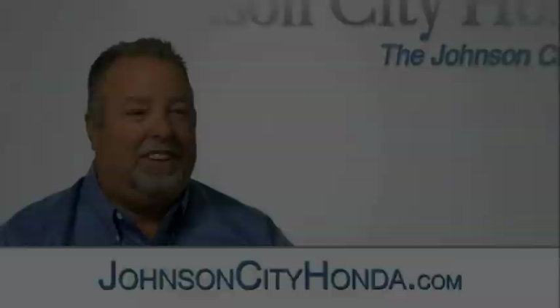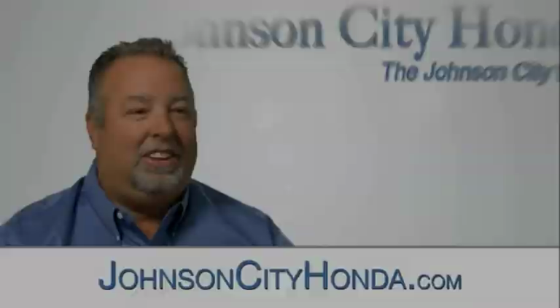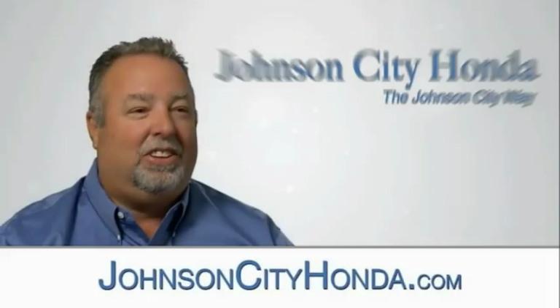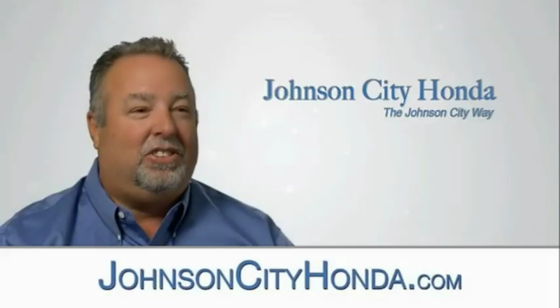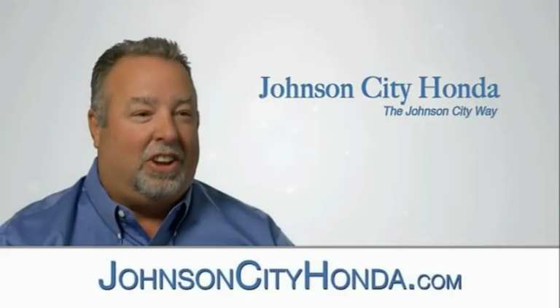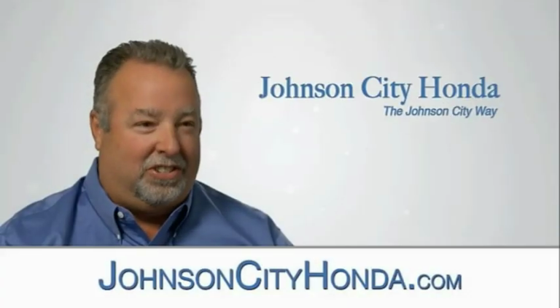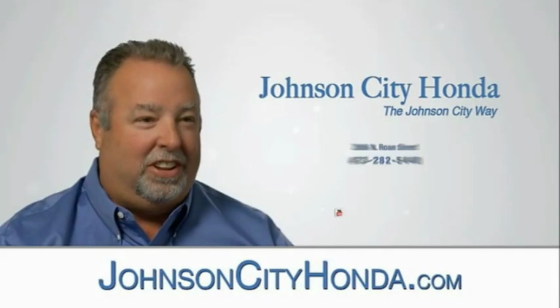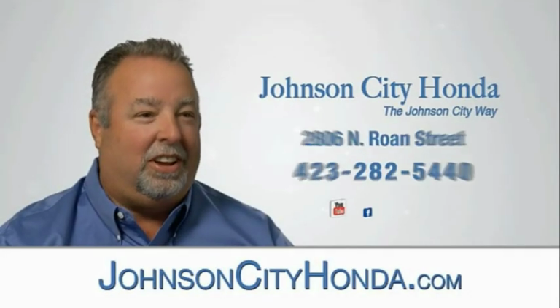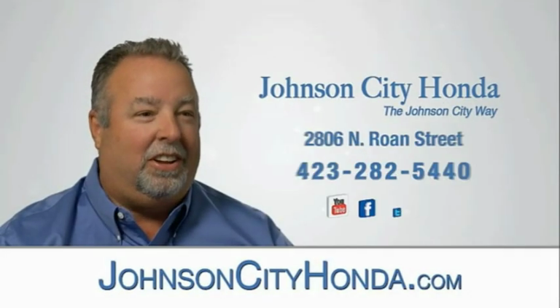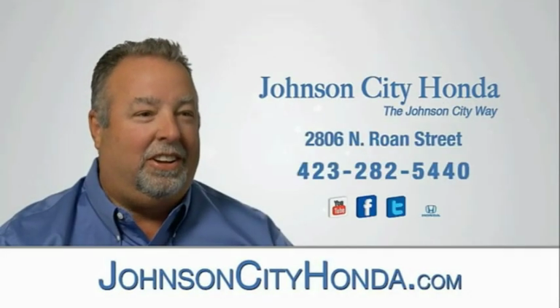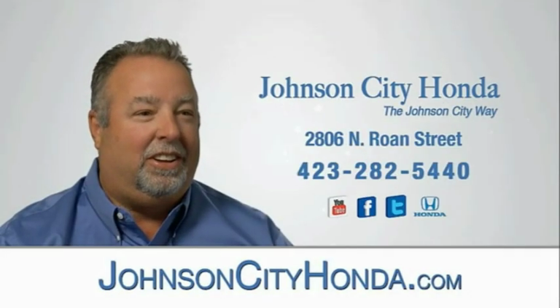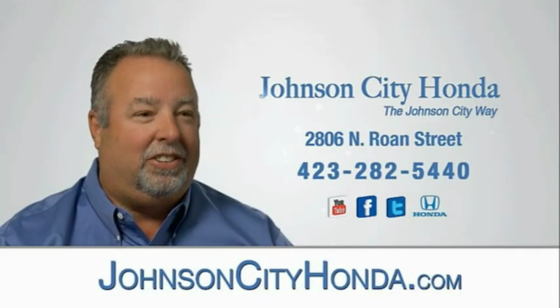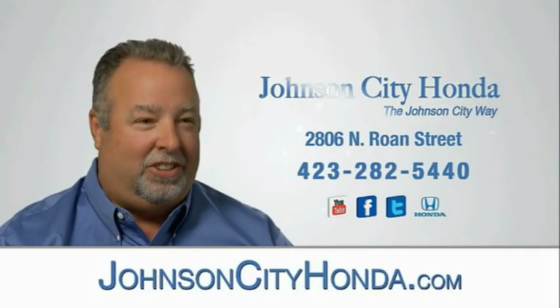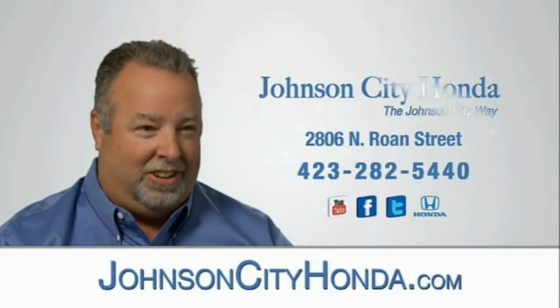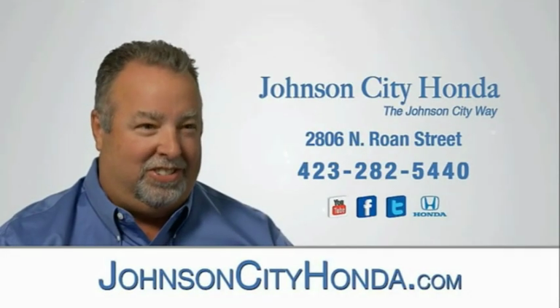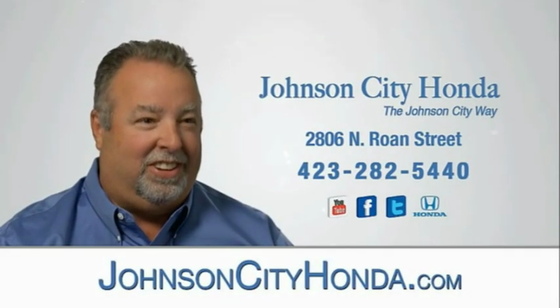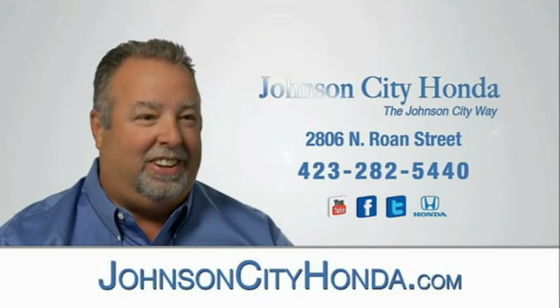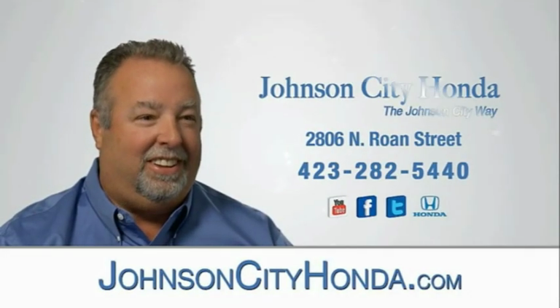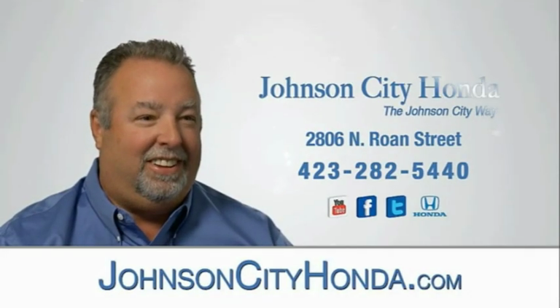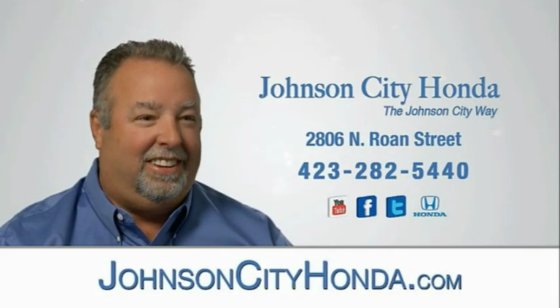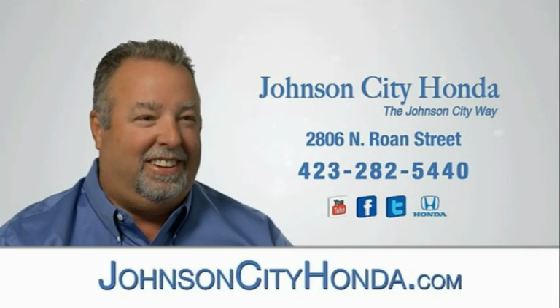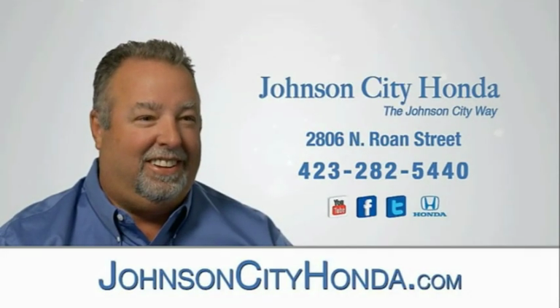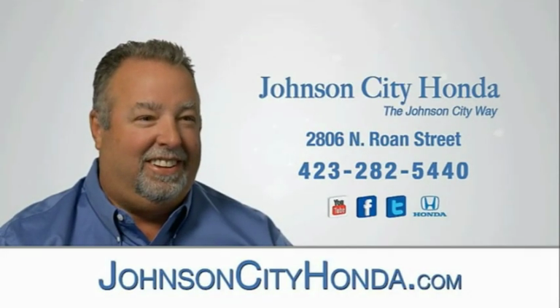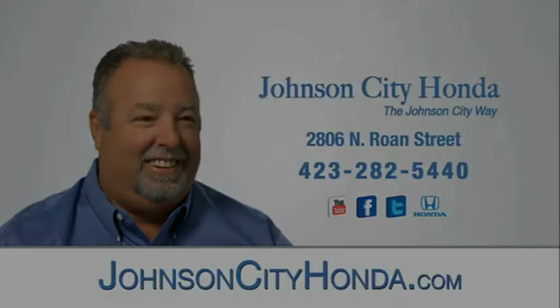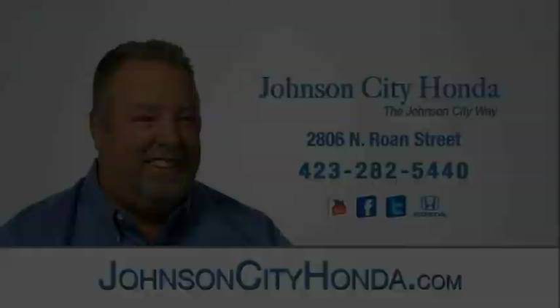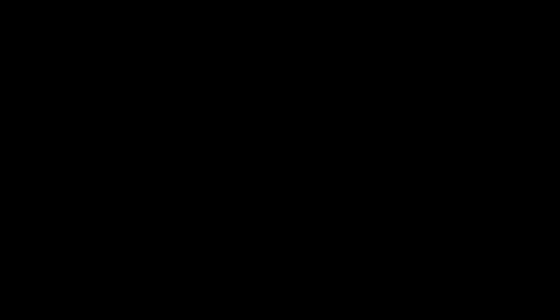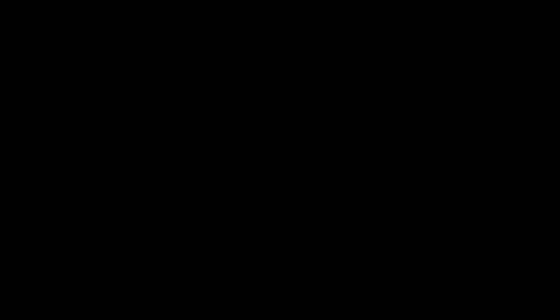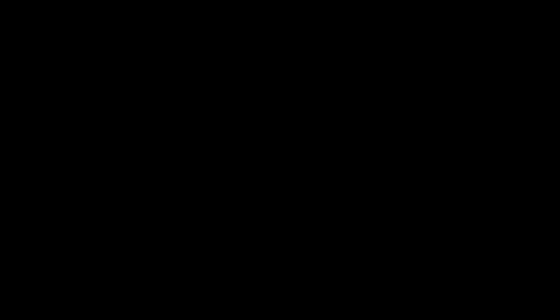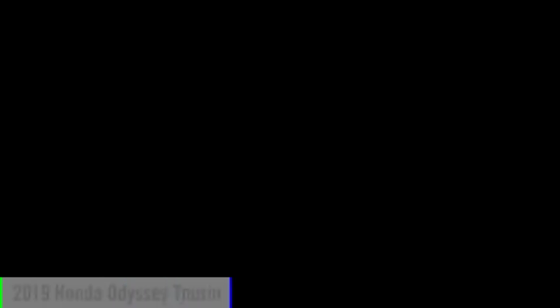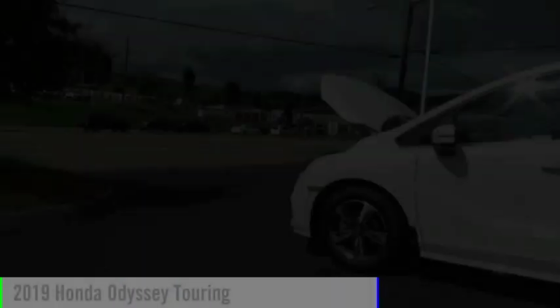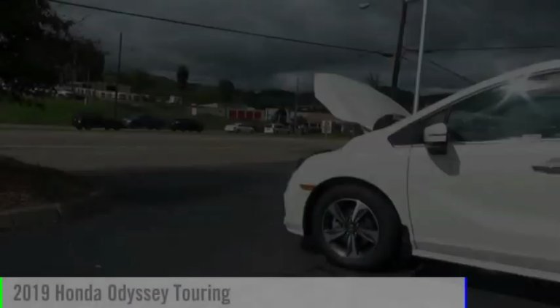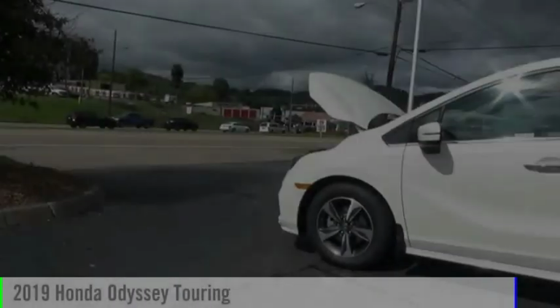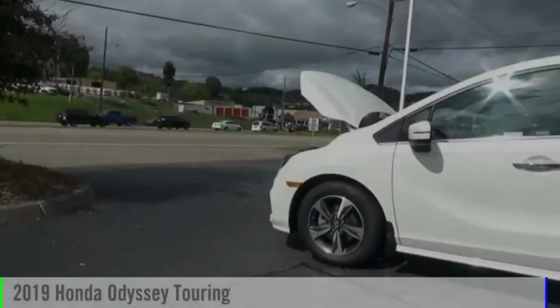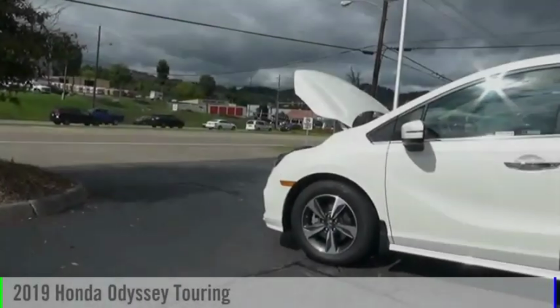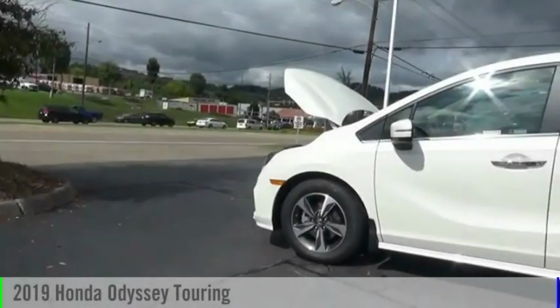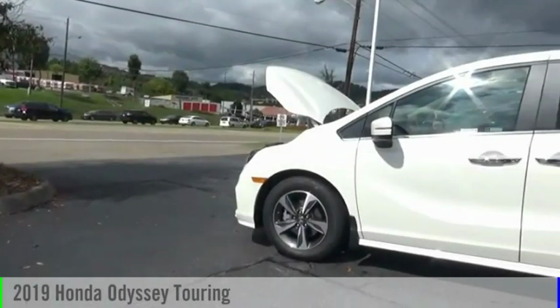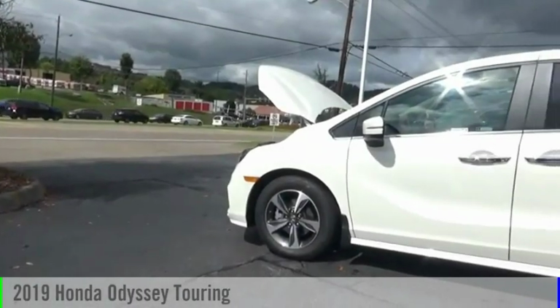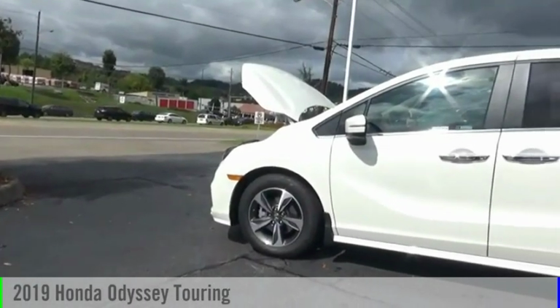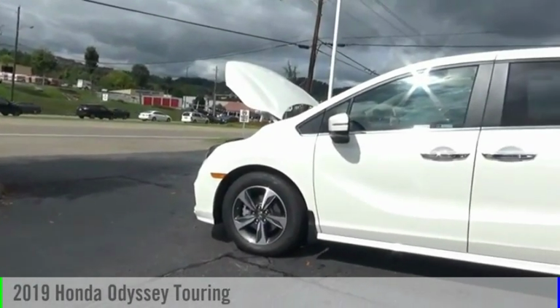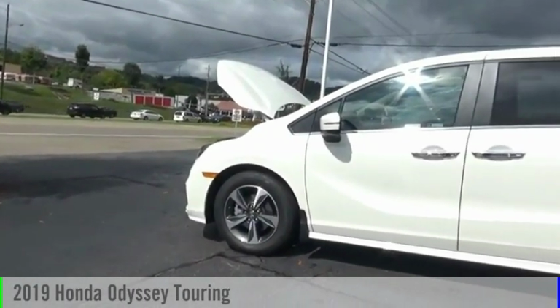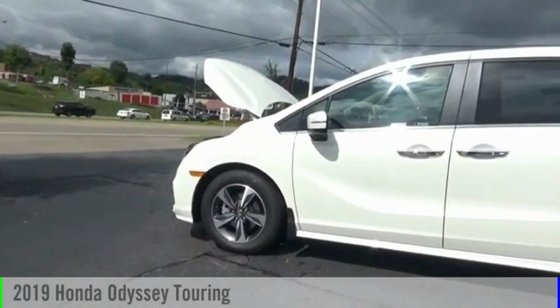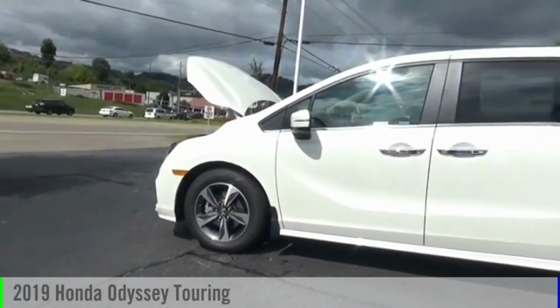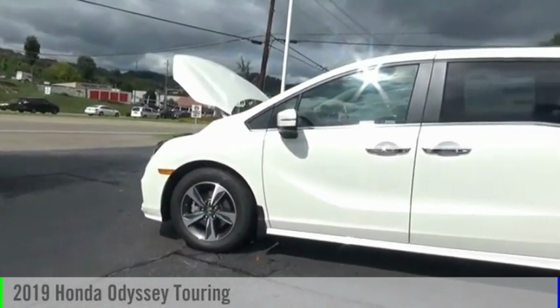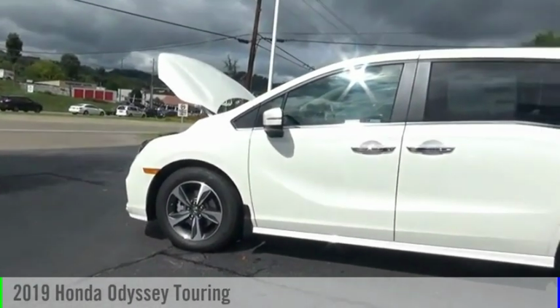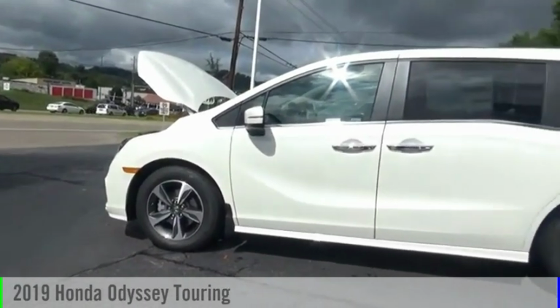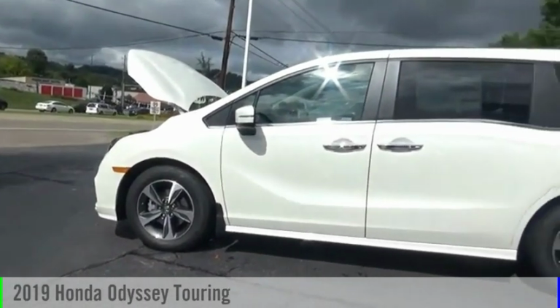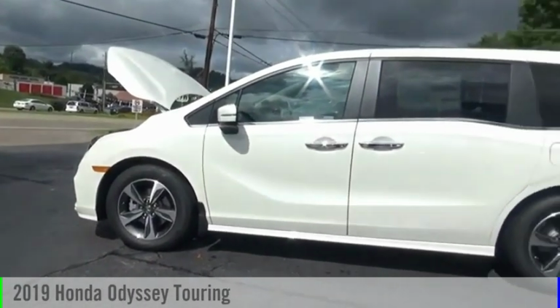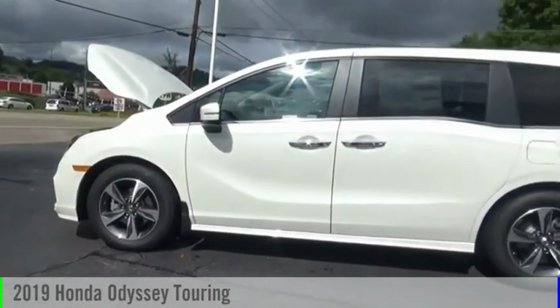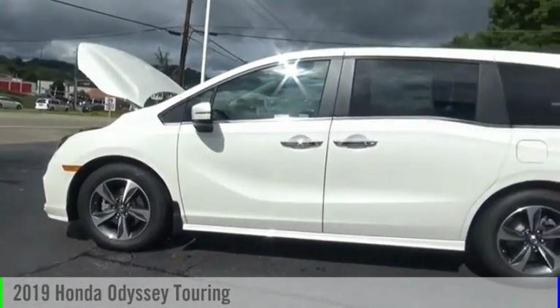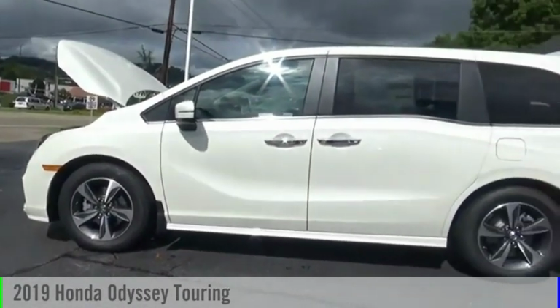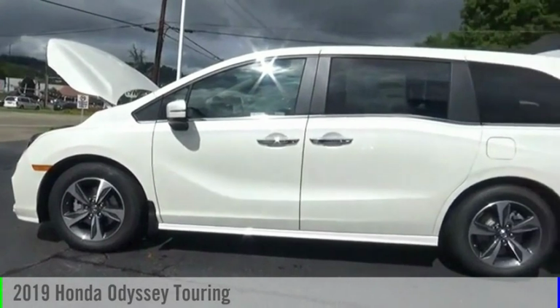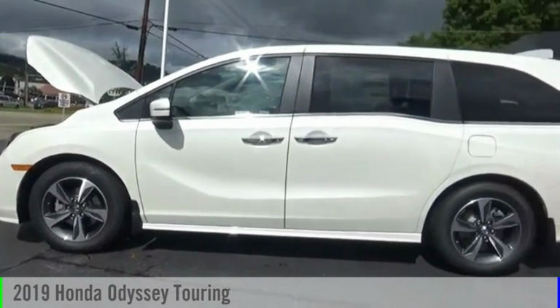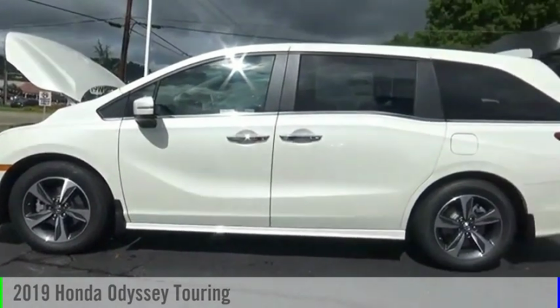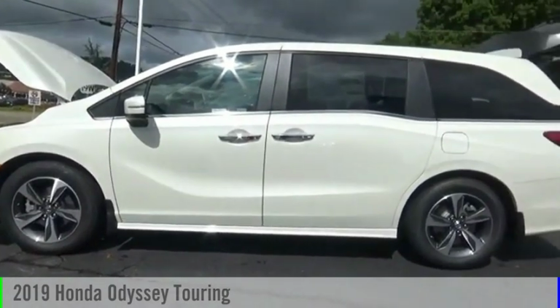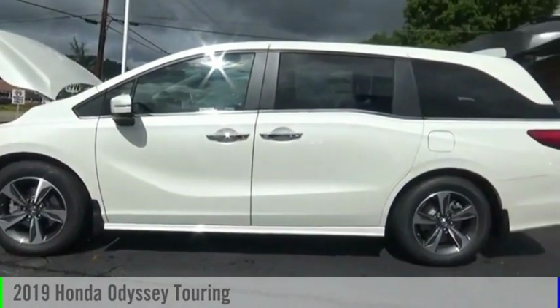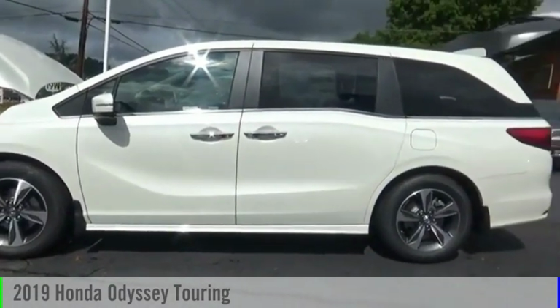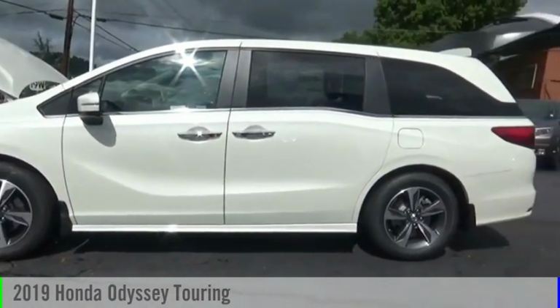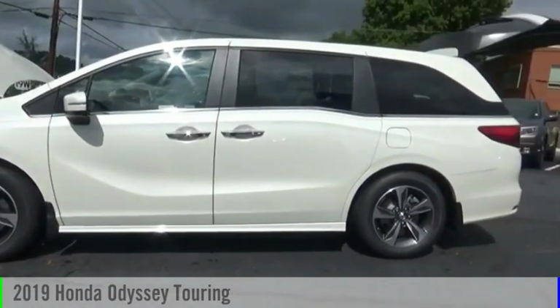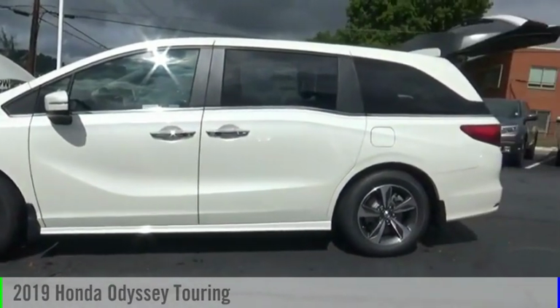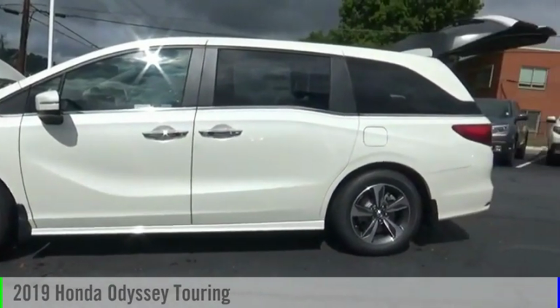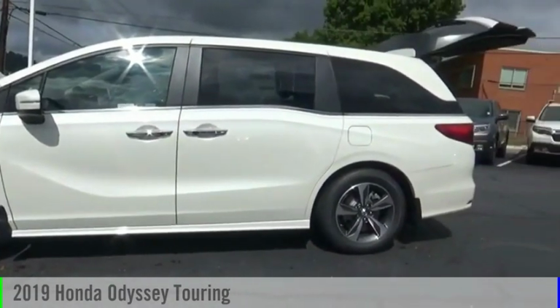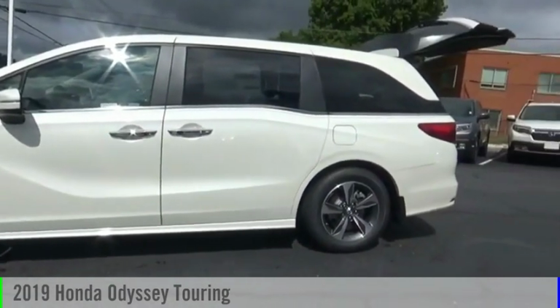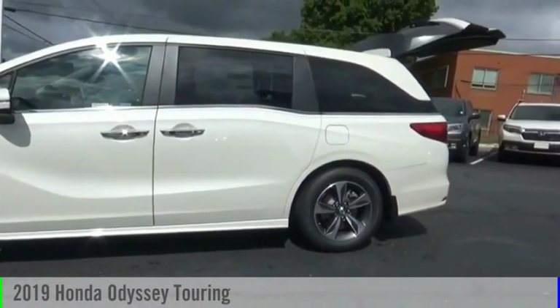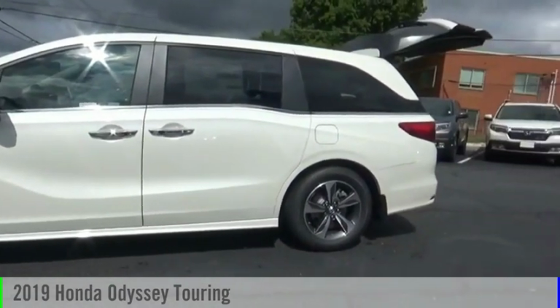Johnson City Honda, Johnson City. Take a ride in the 2019 Odyssey.